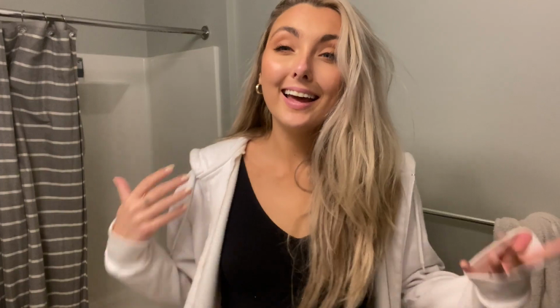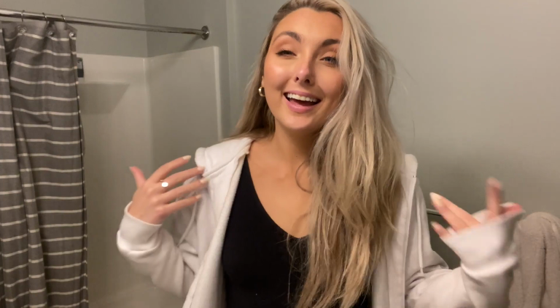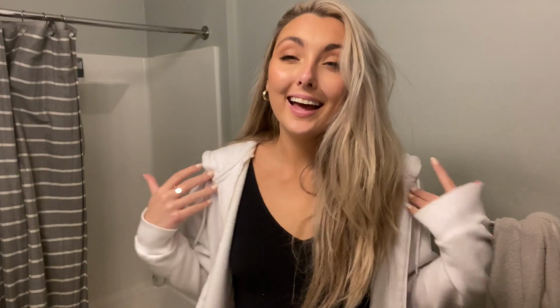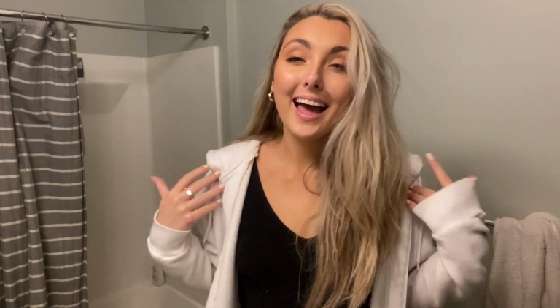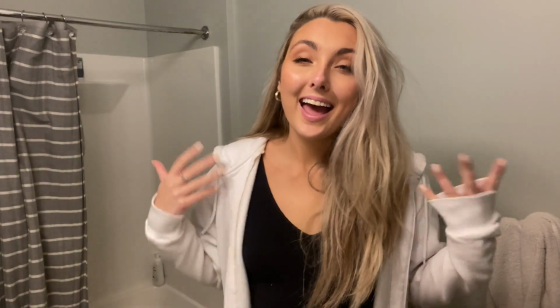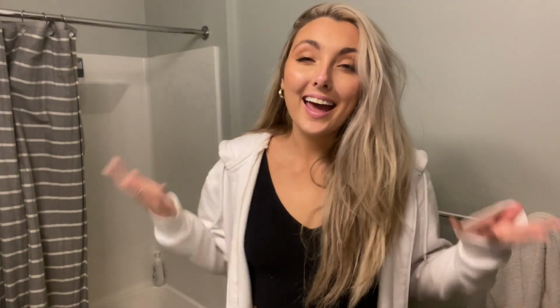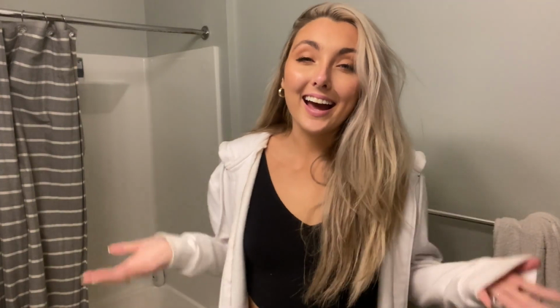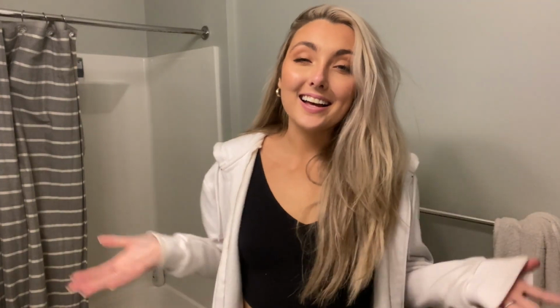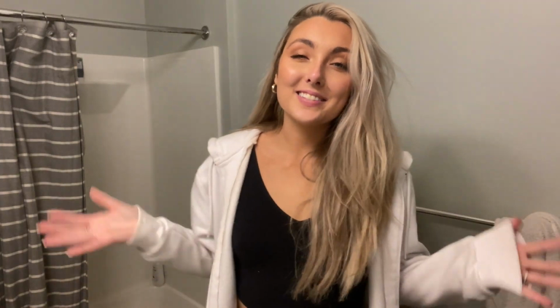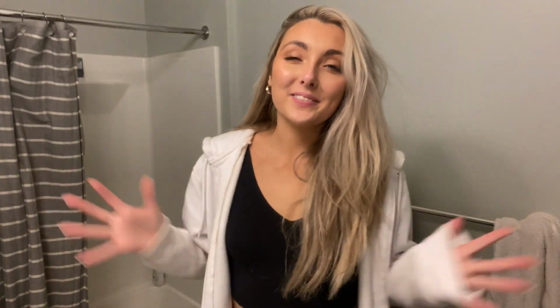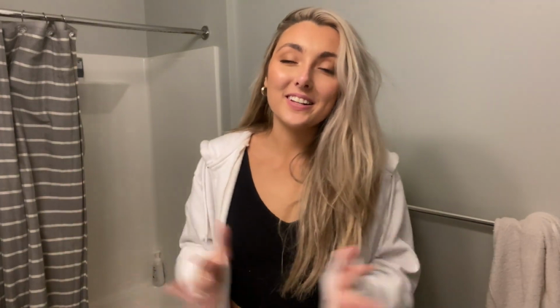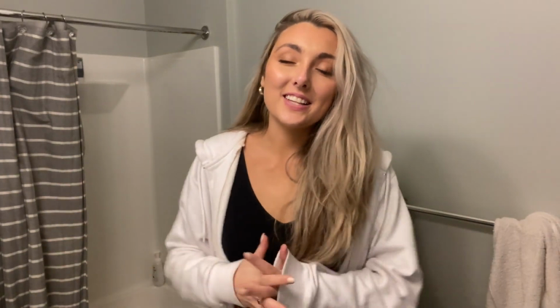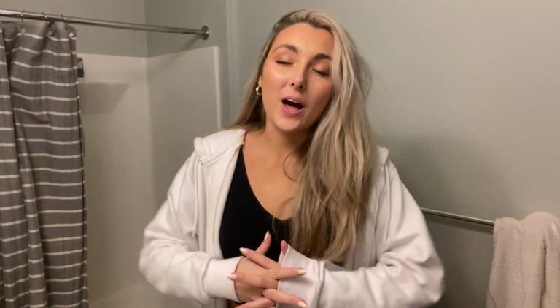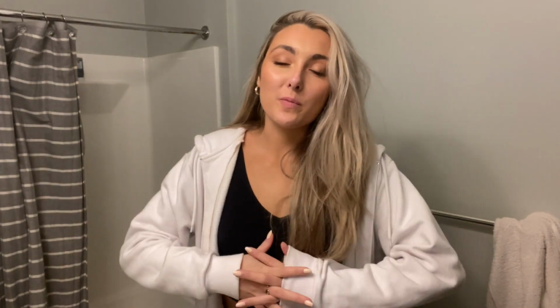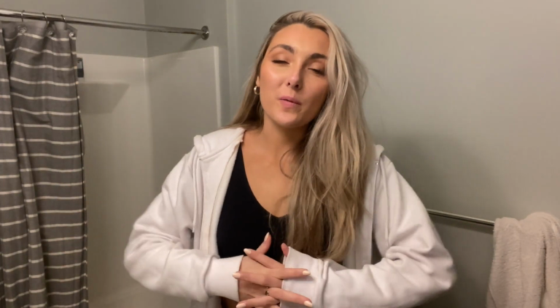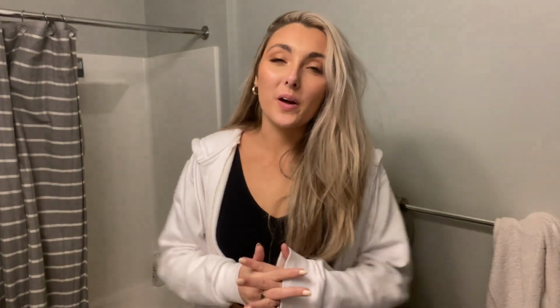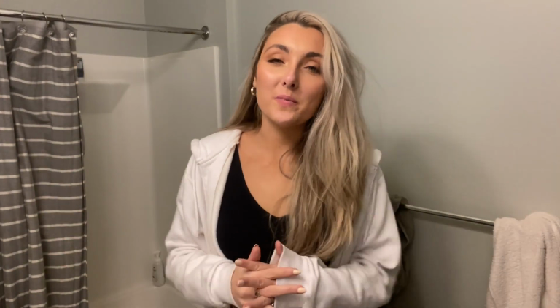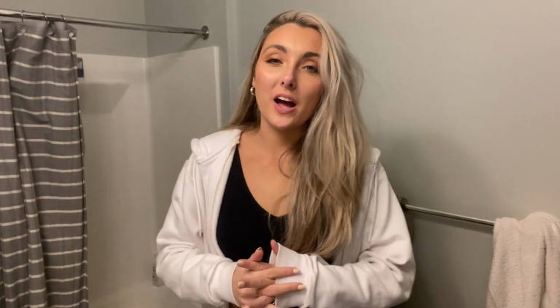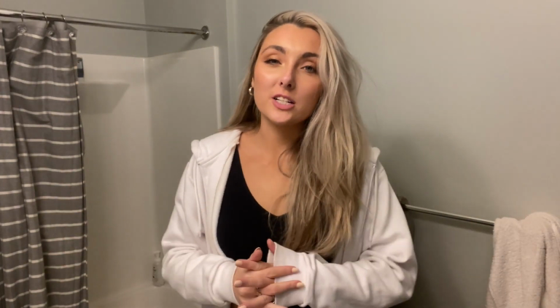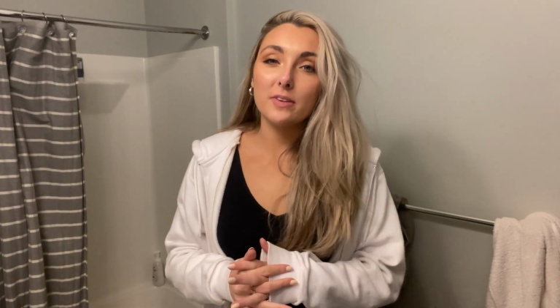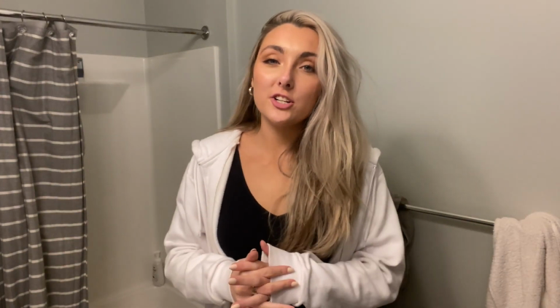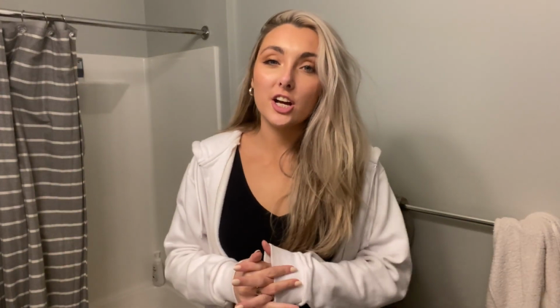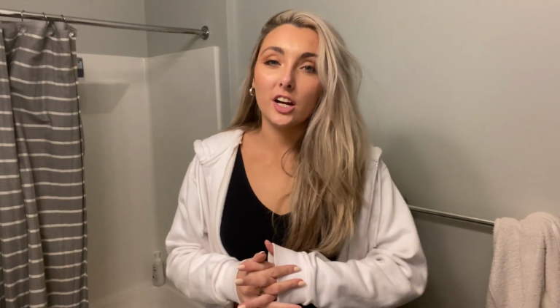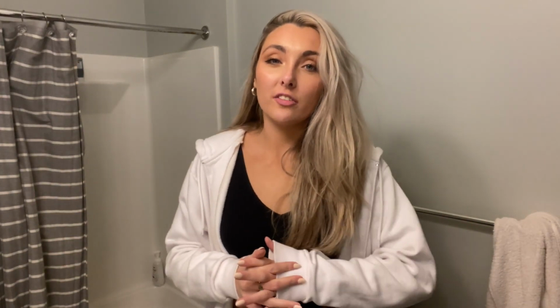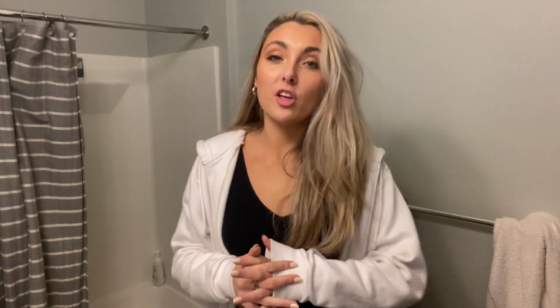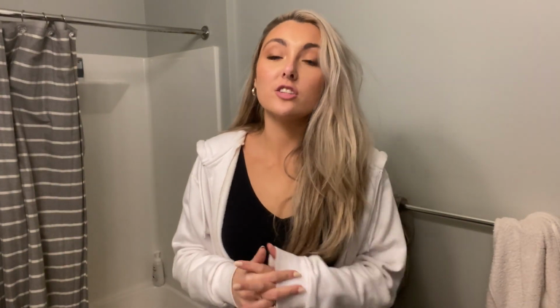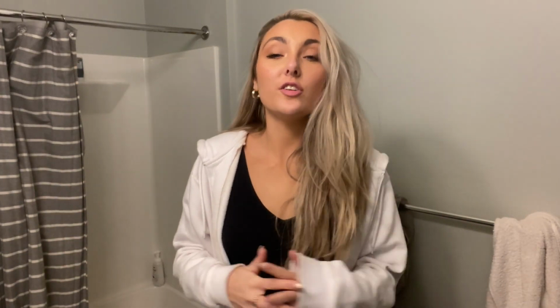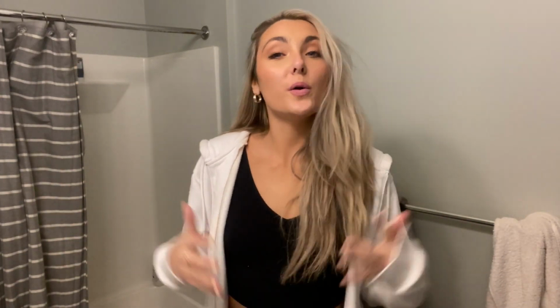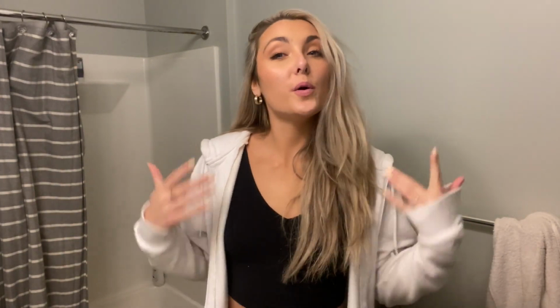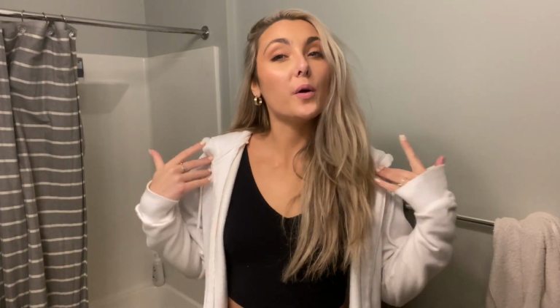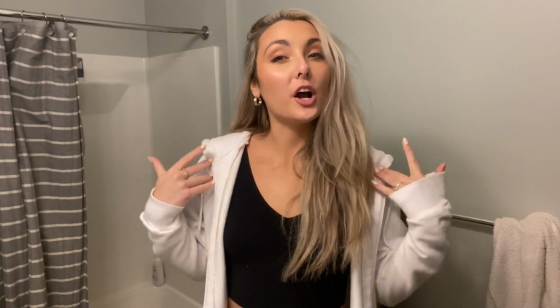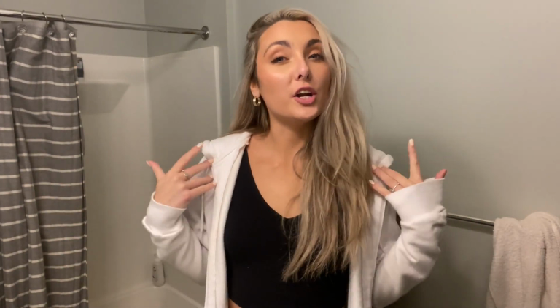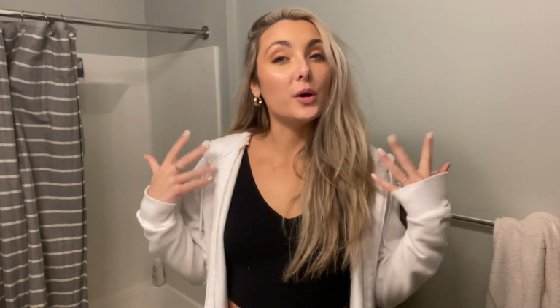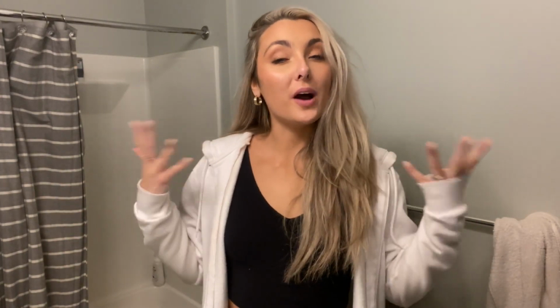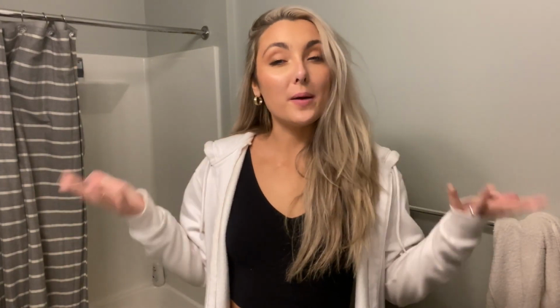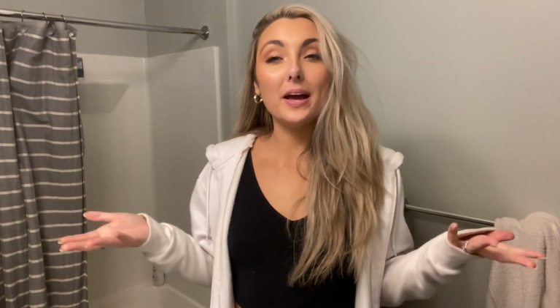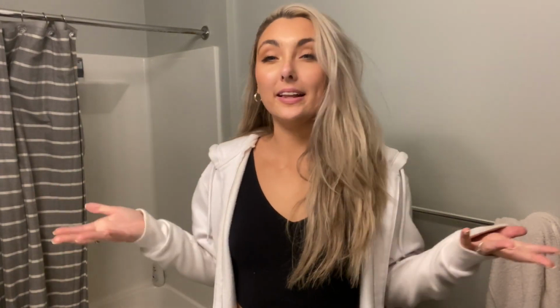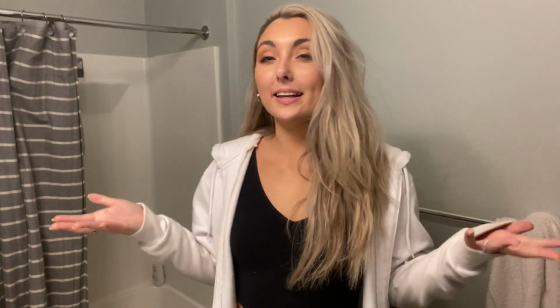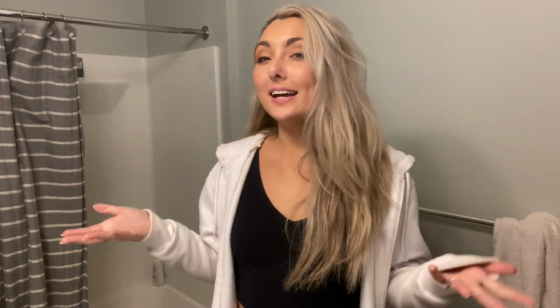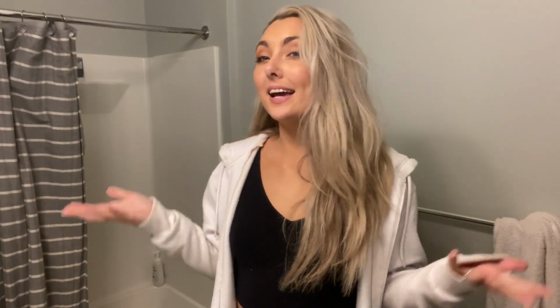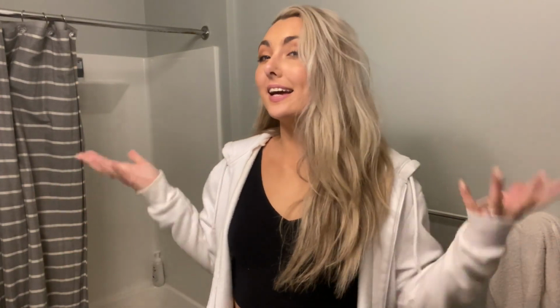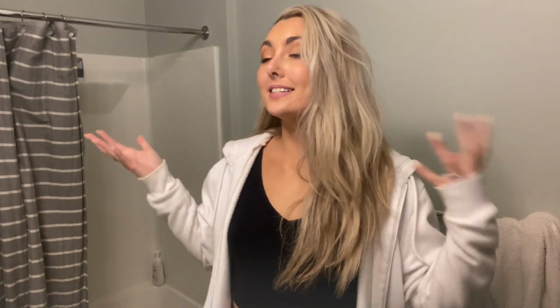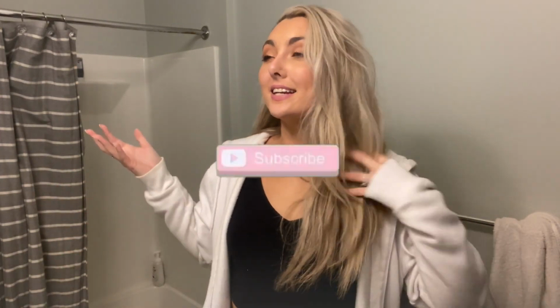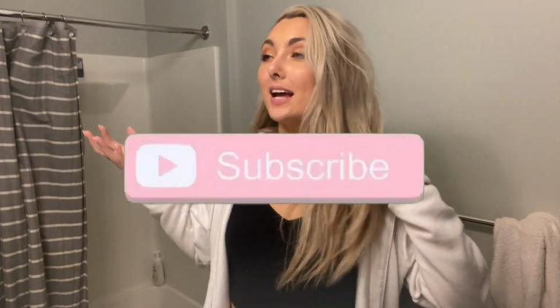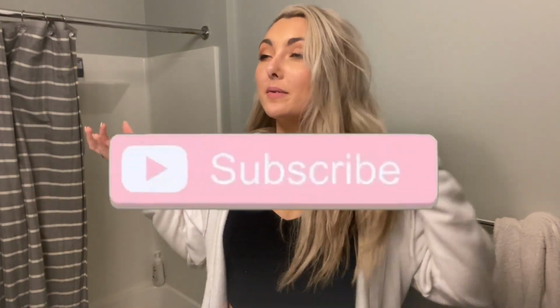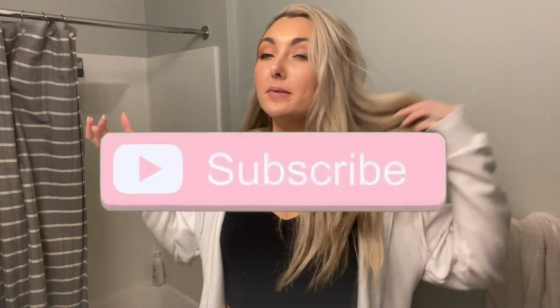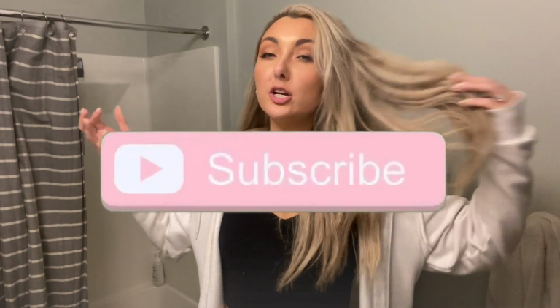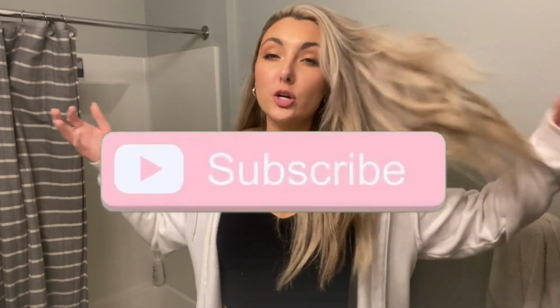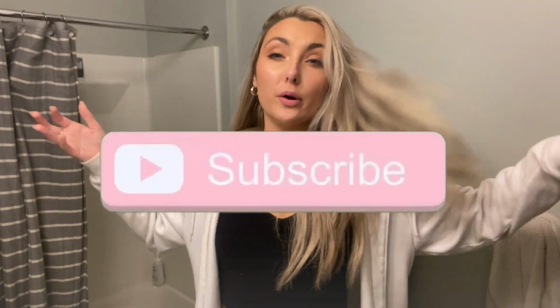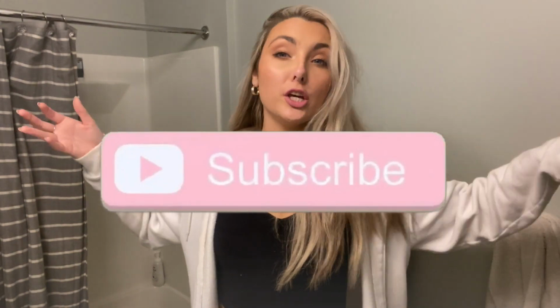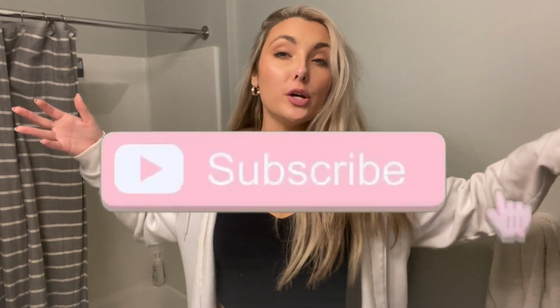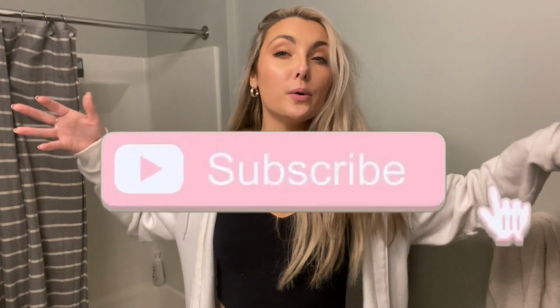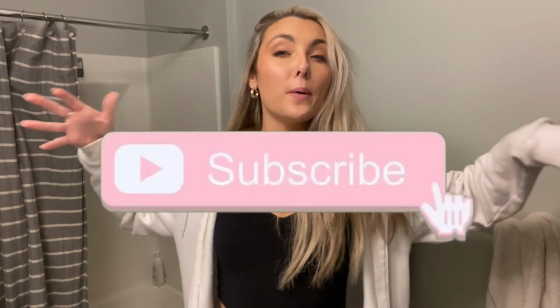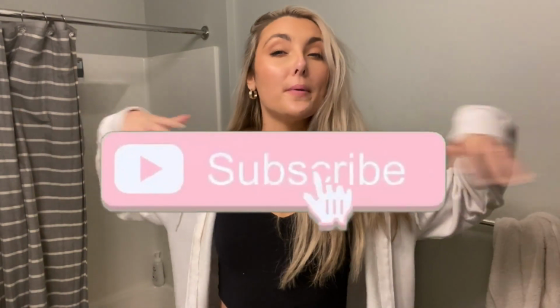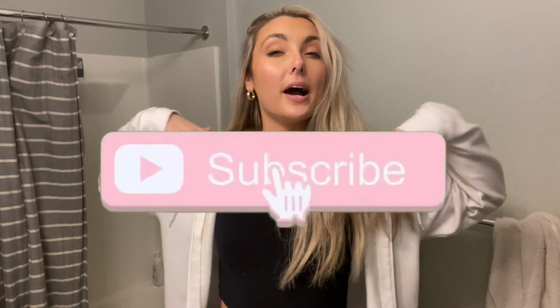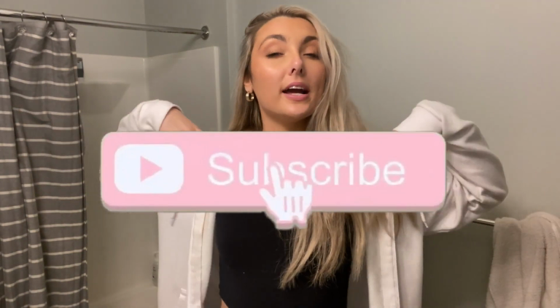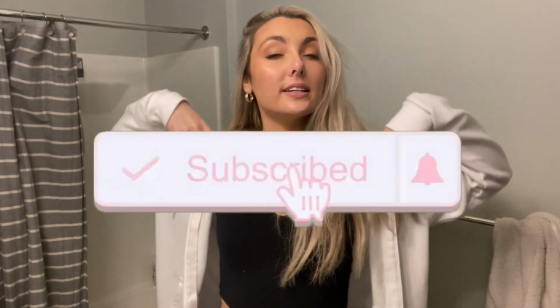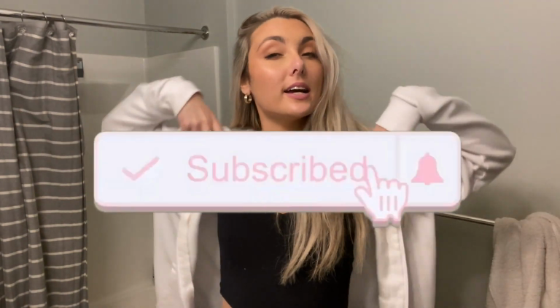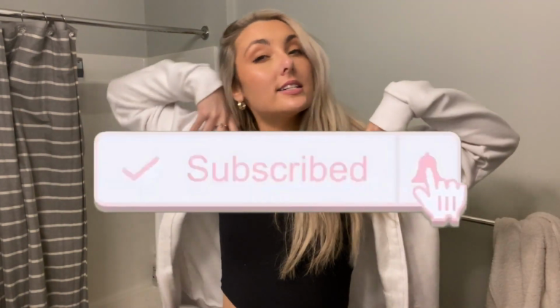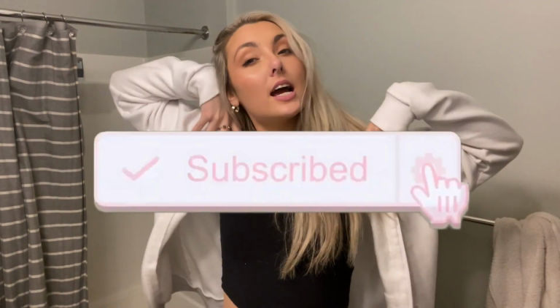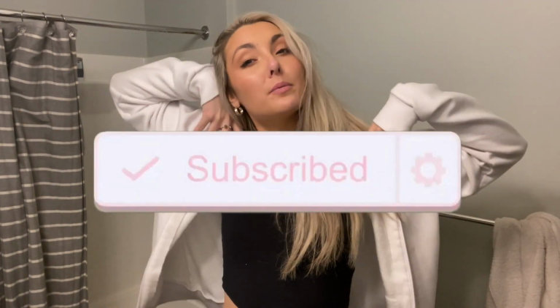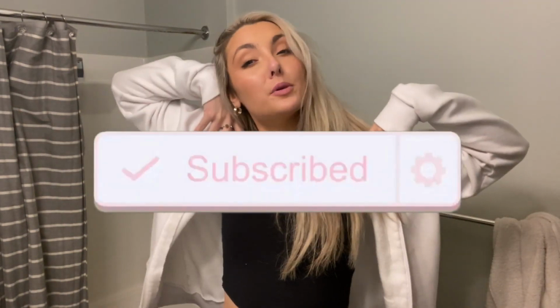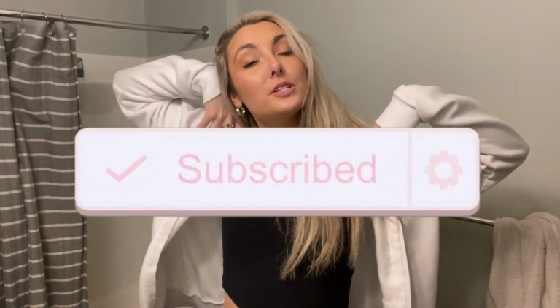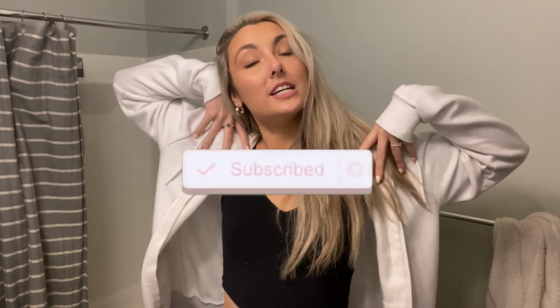Hey guys, what's up? Welcome back to my channel. For those of you who are new, I'm Haley and today I'm going to be showing you my nighttime routine.